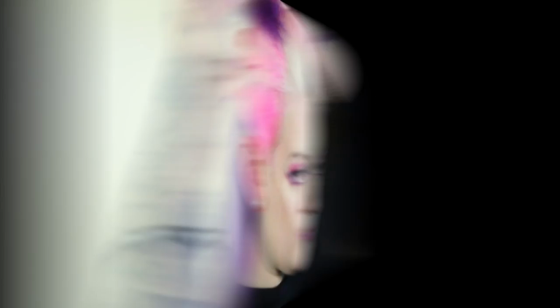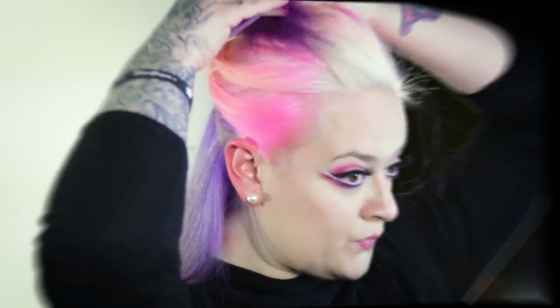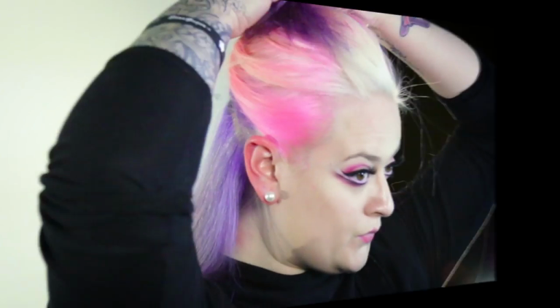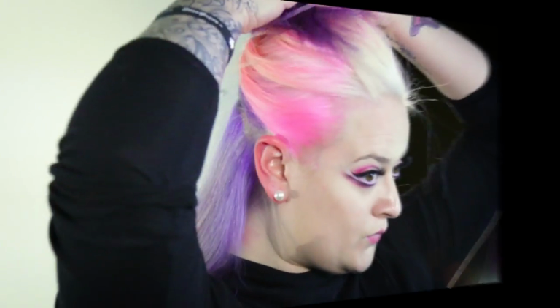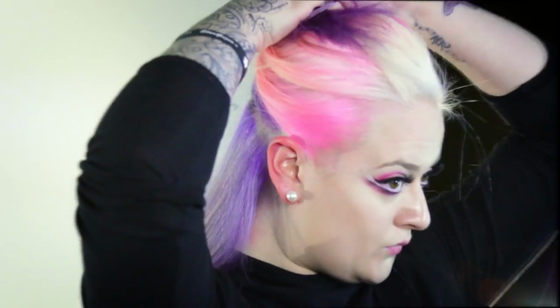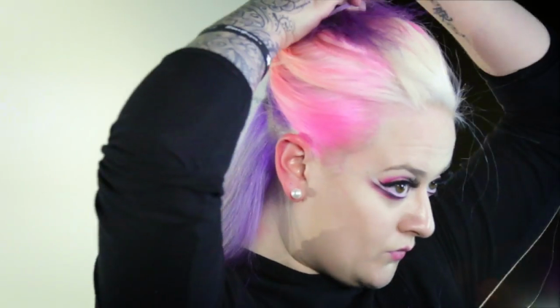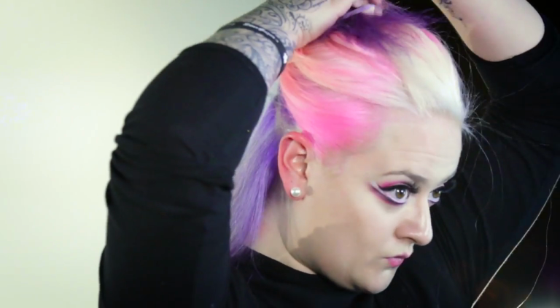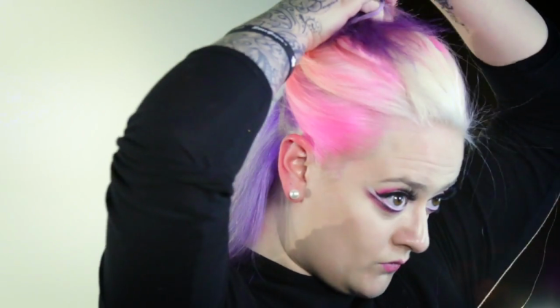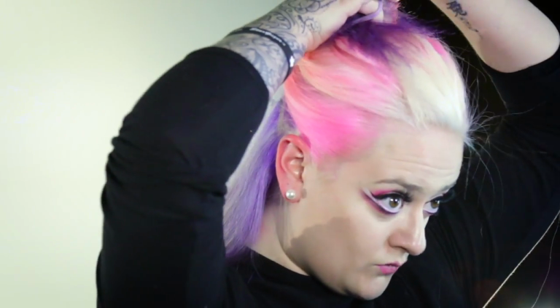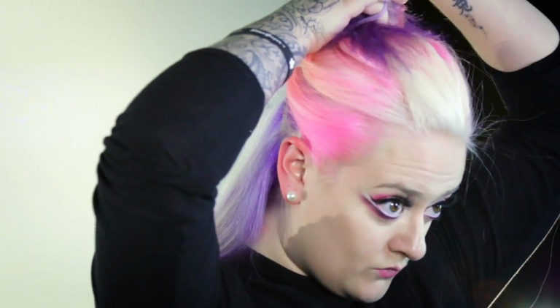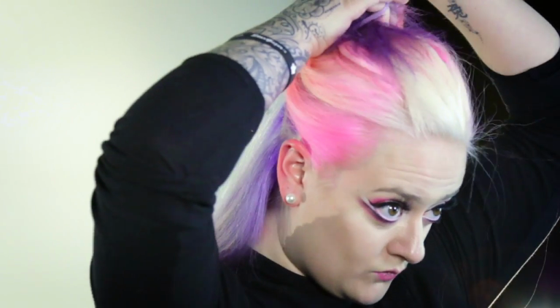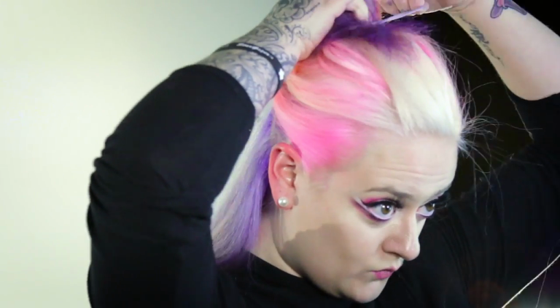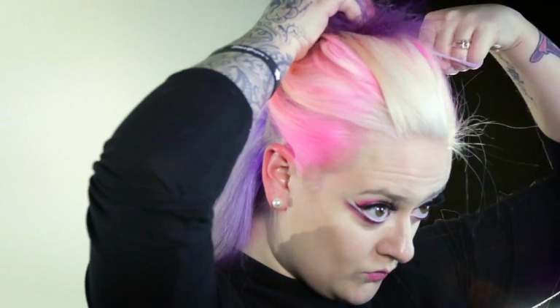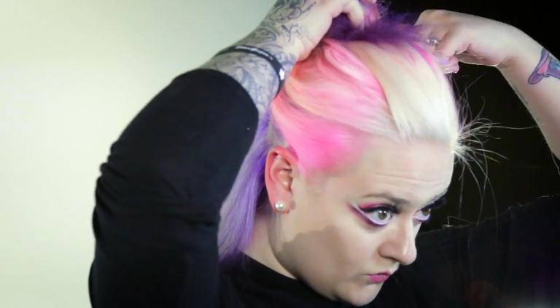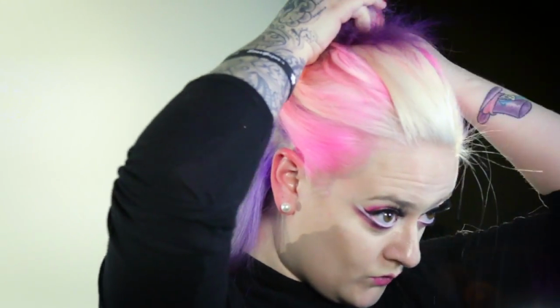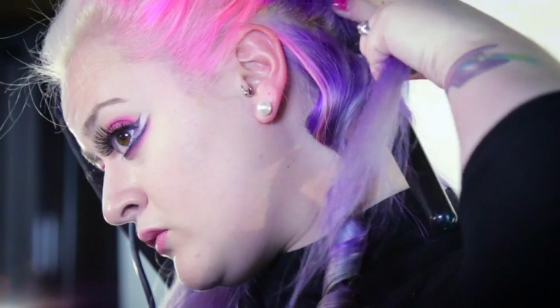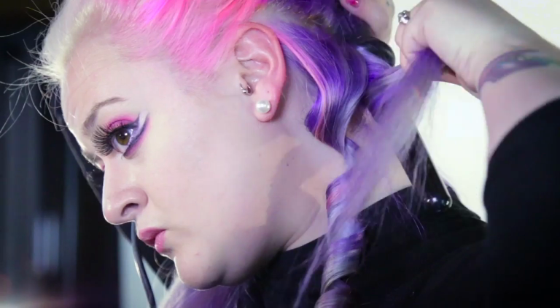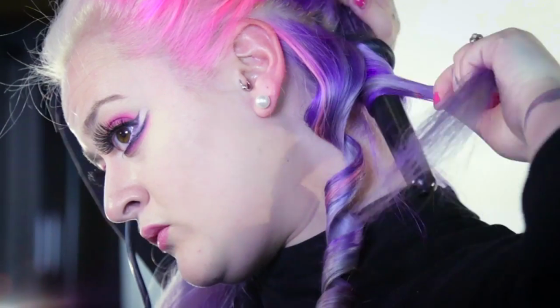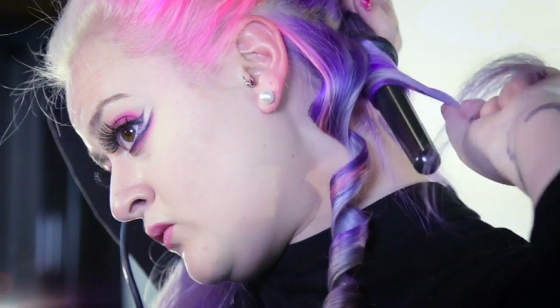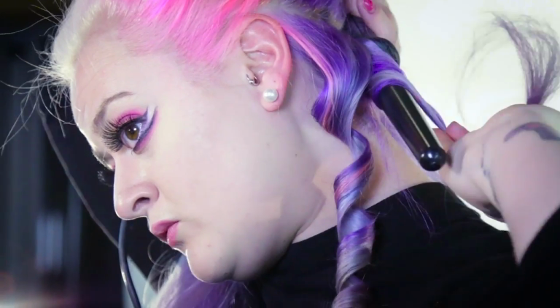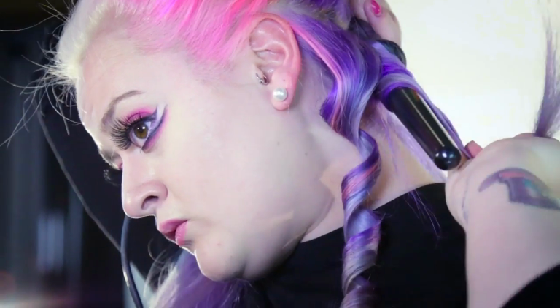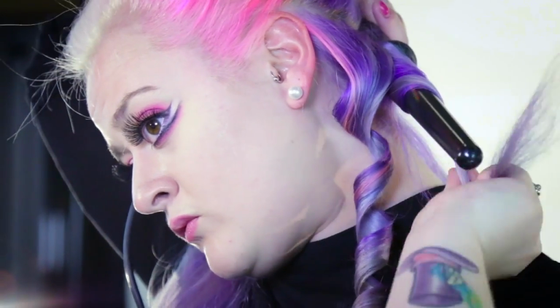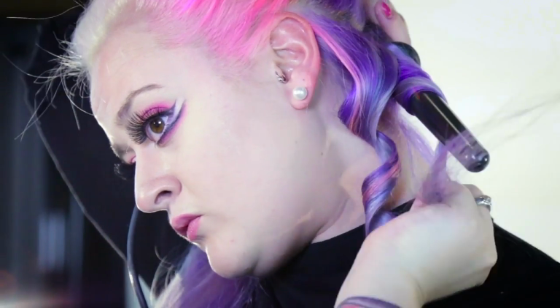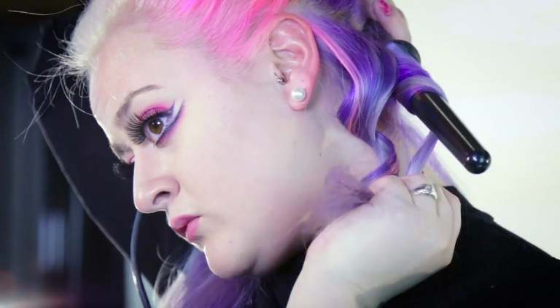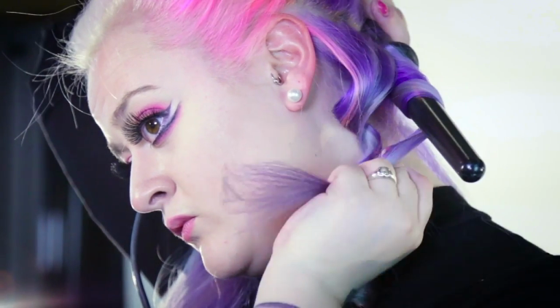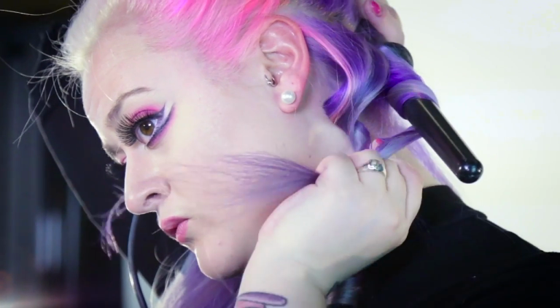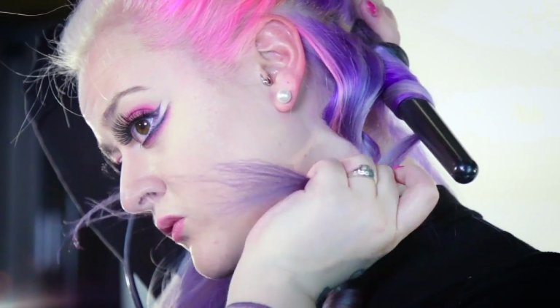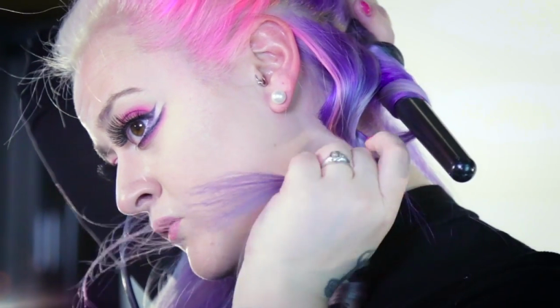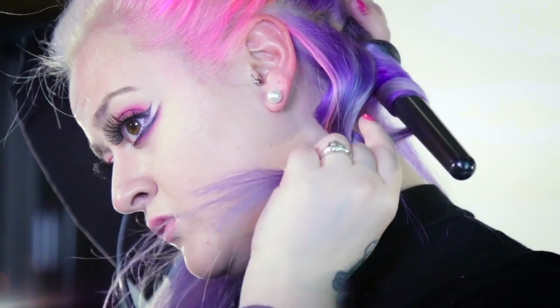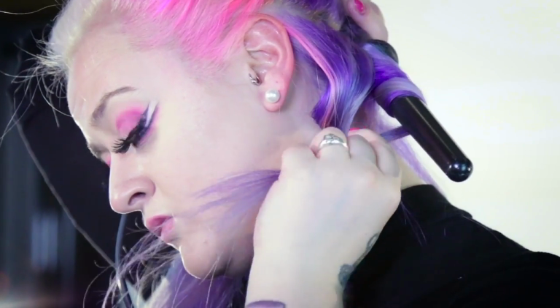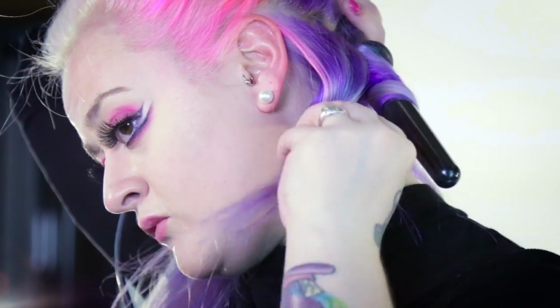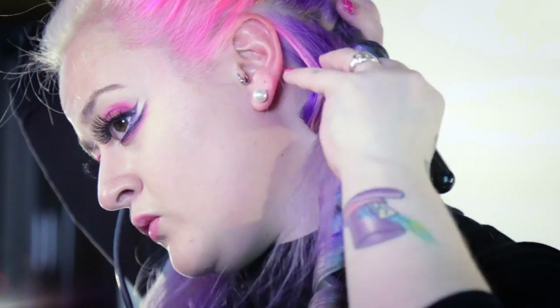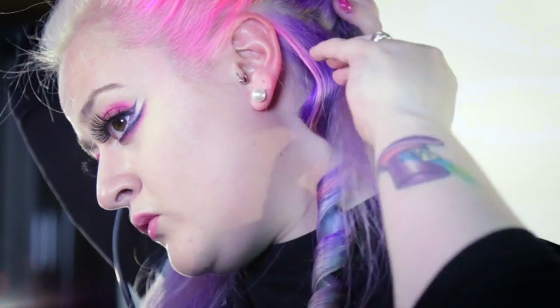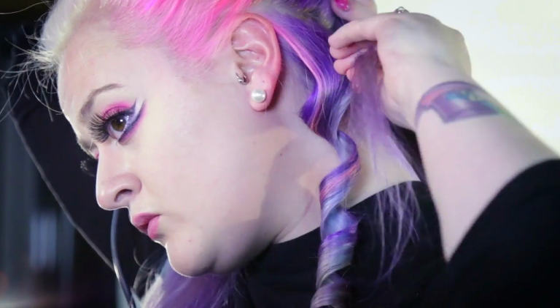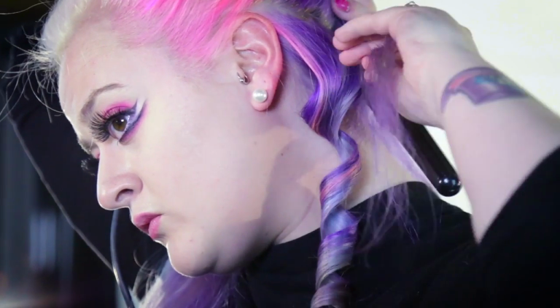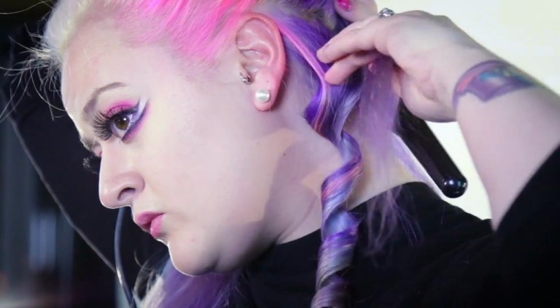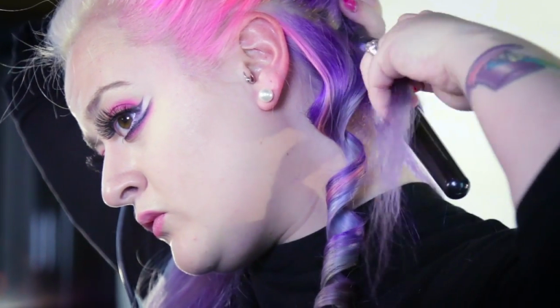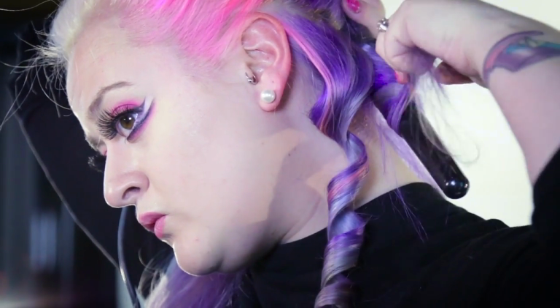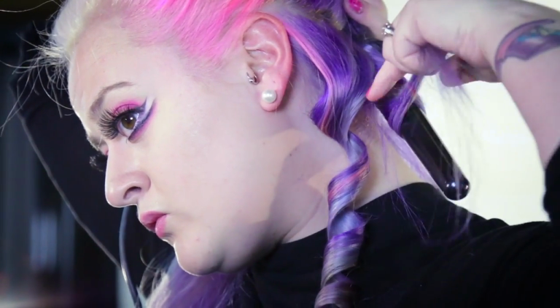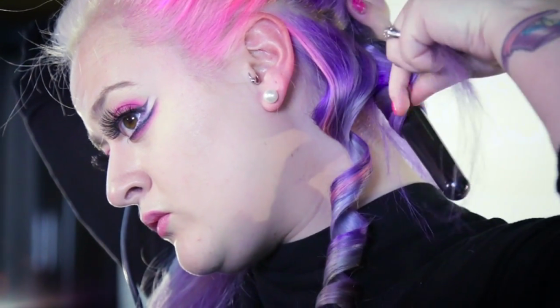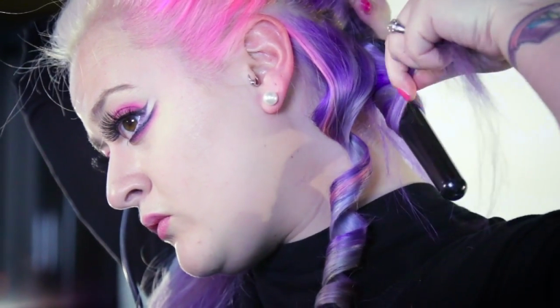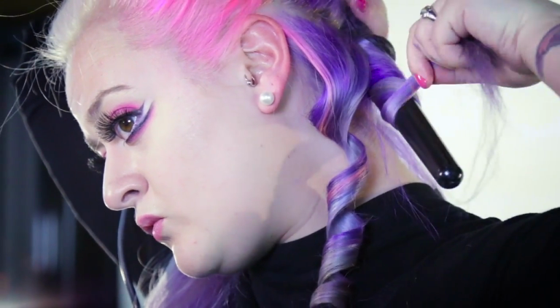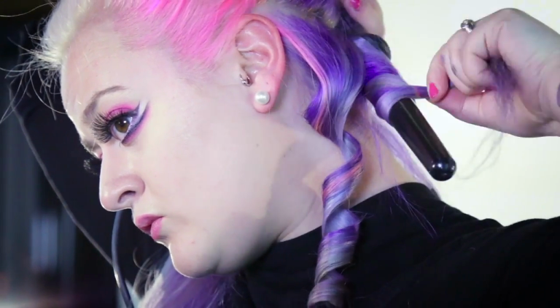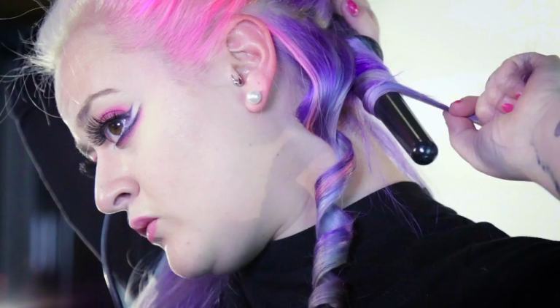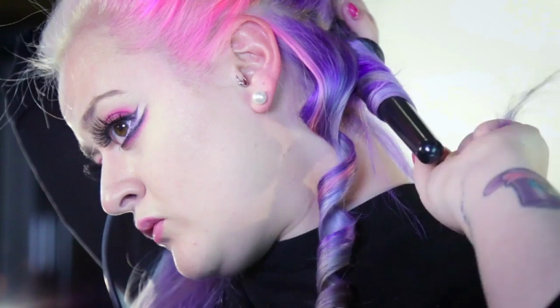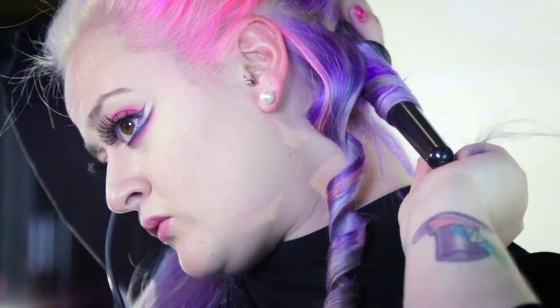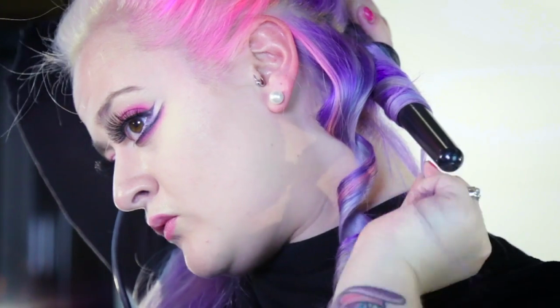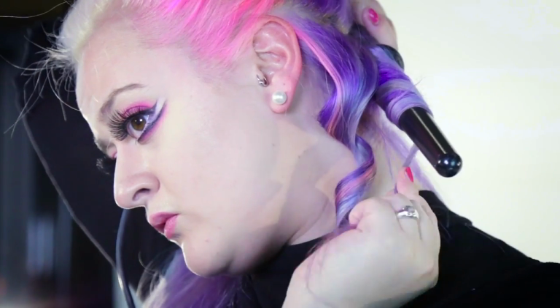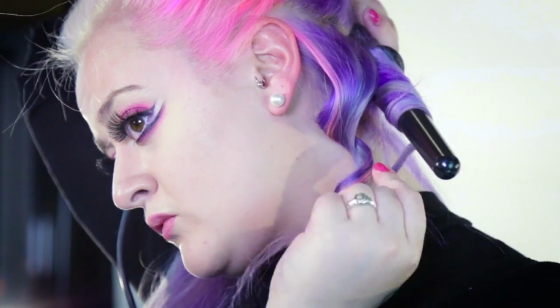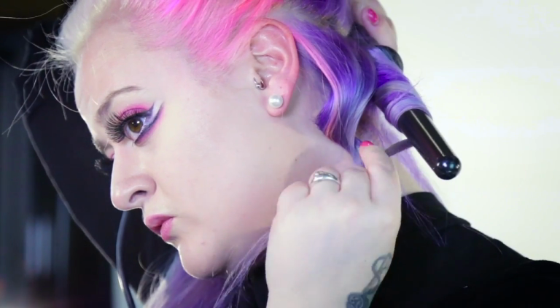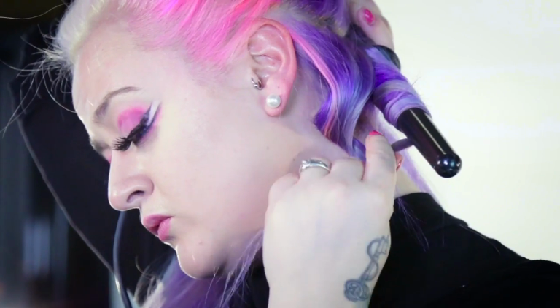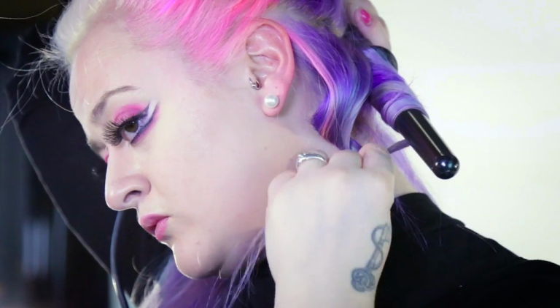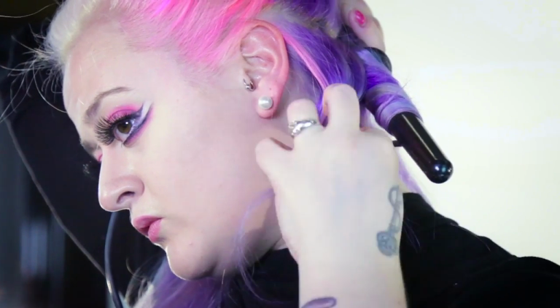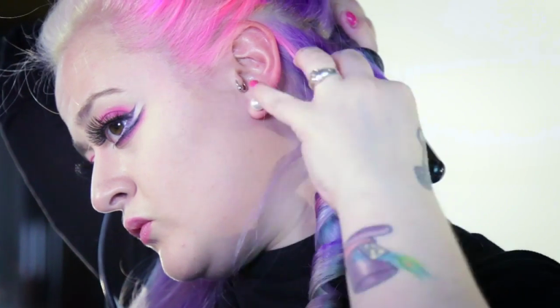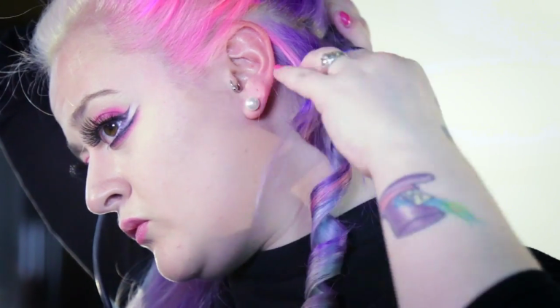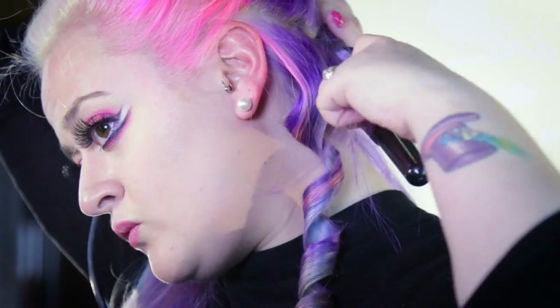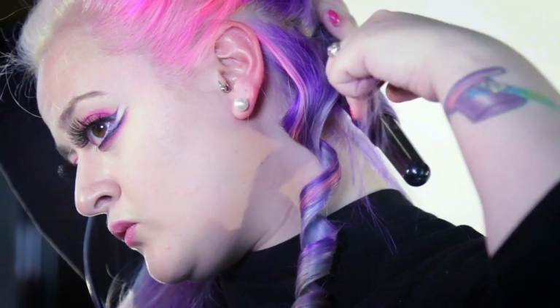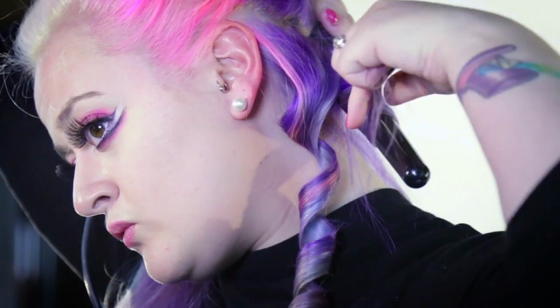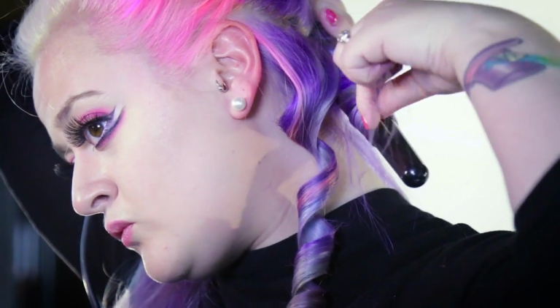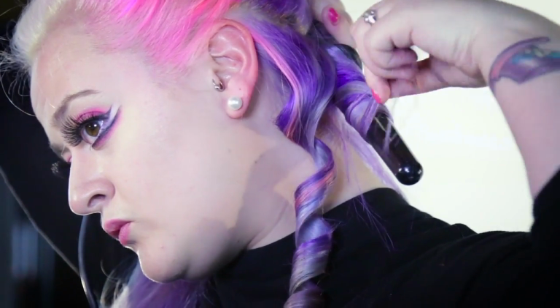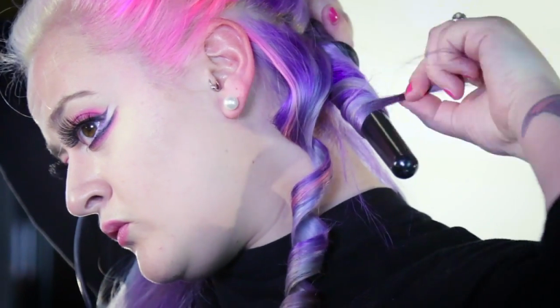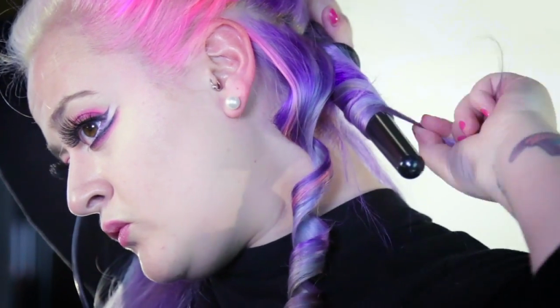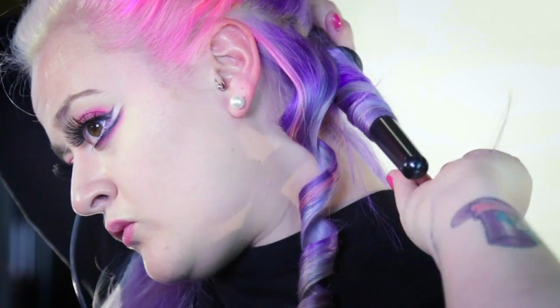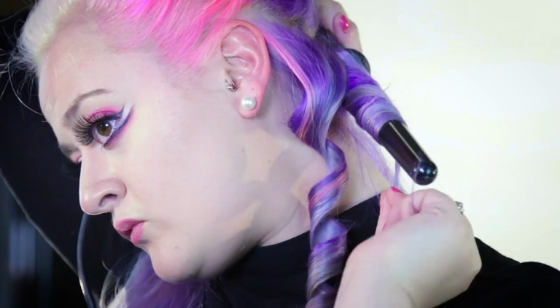I've chosen to use a curling wand here. Again, this is my personal preference as I like the way the colour melds together.